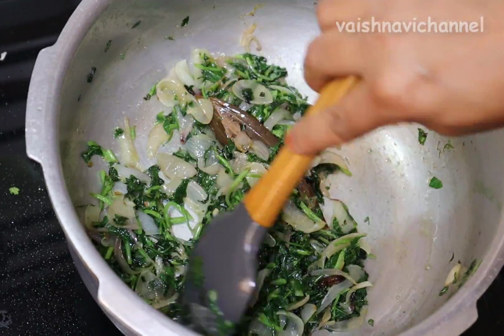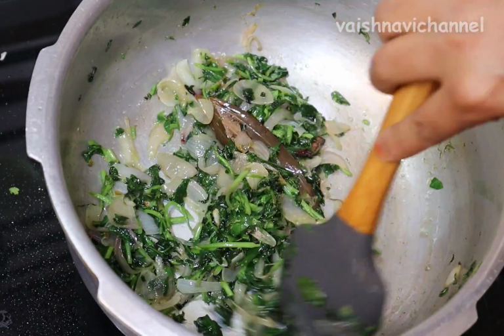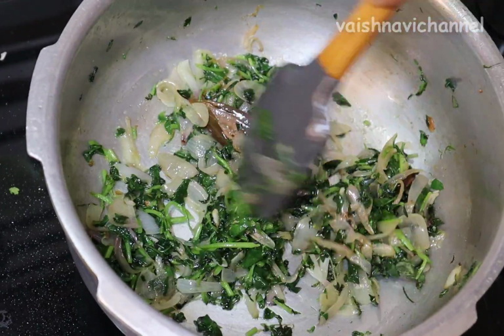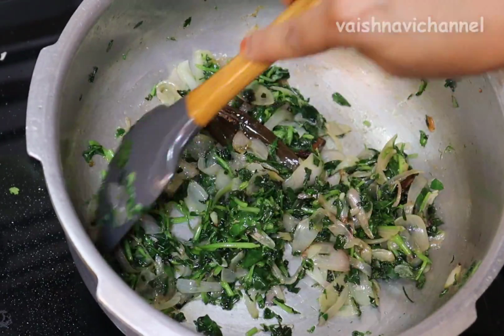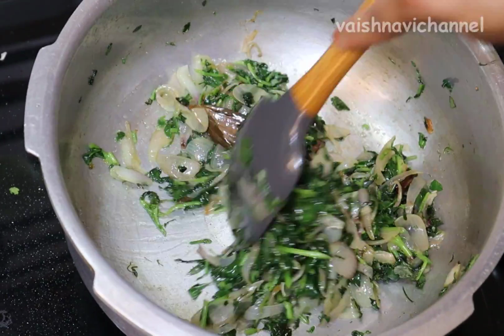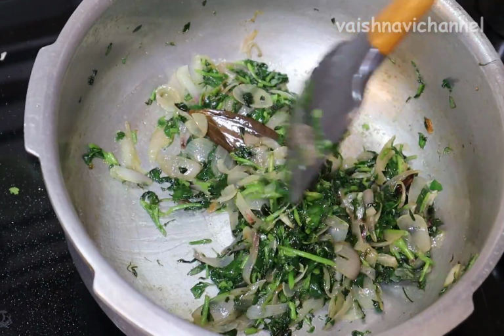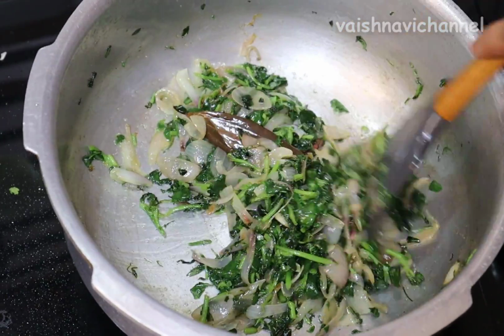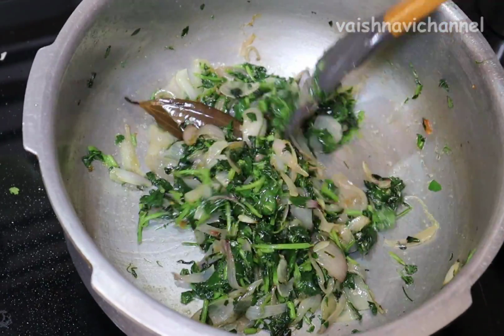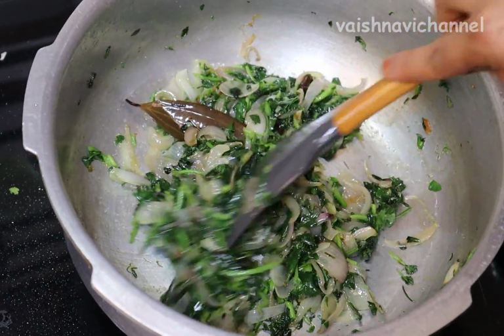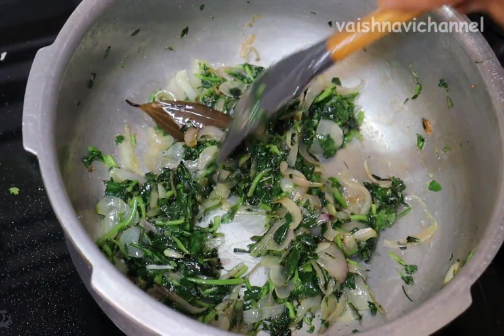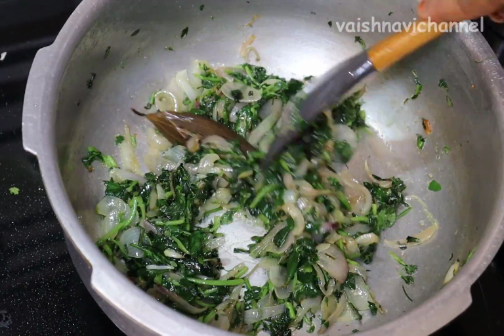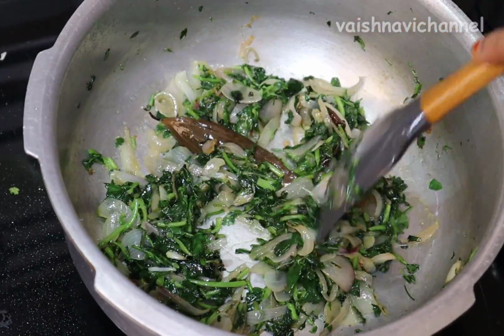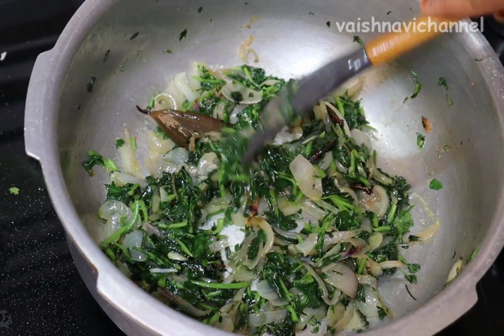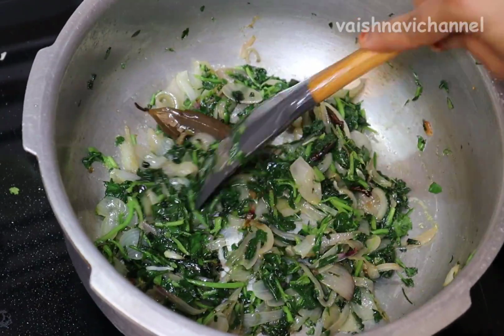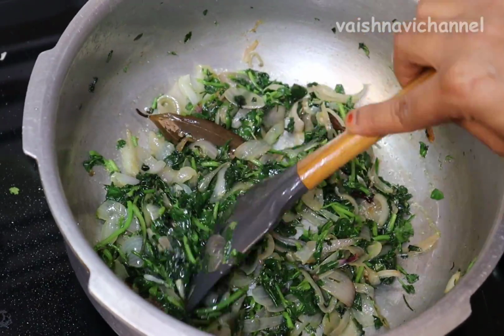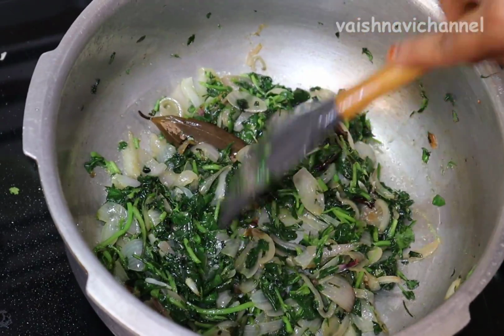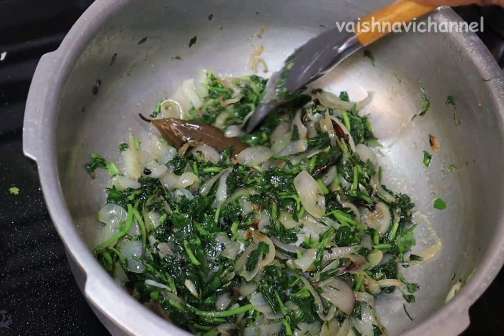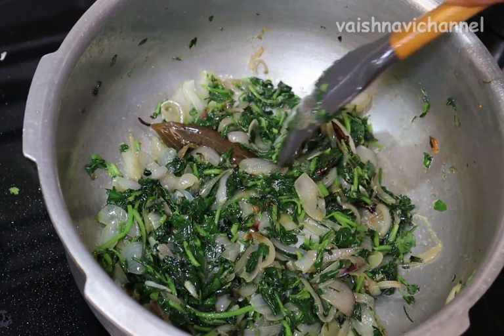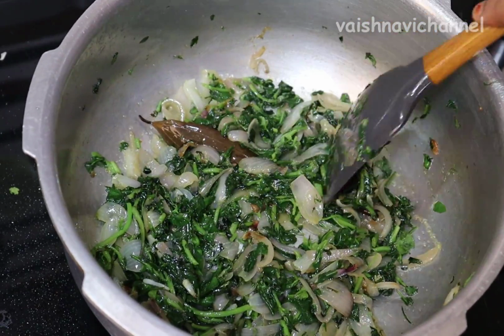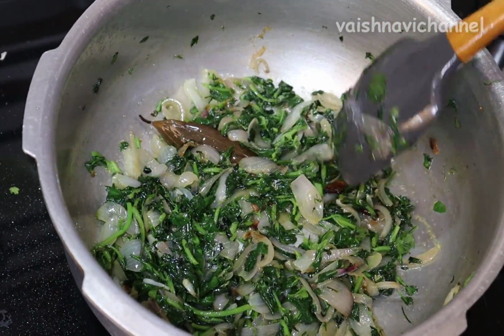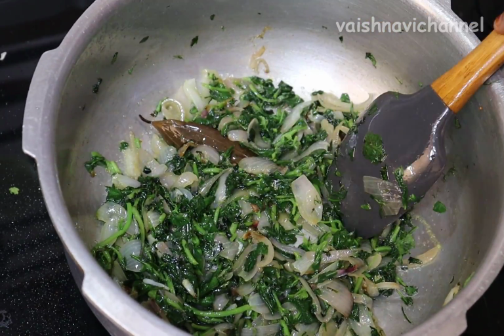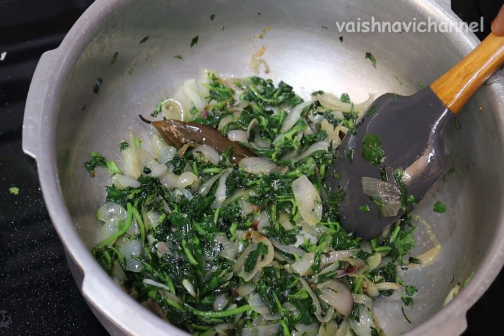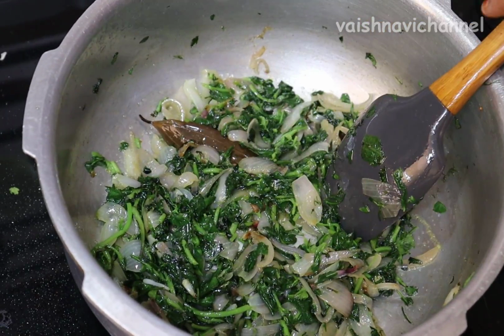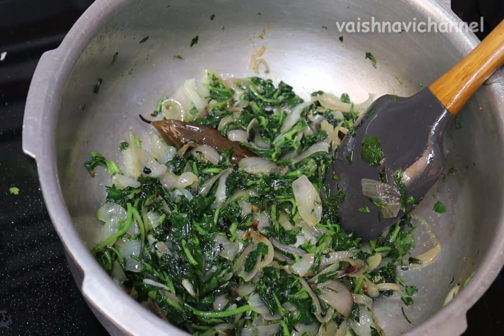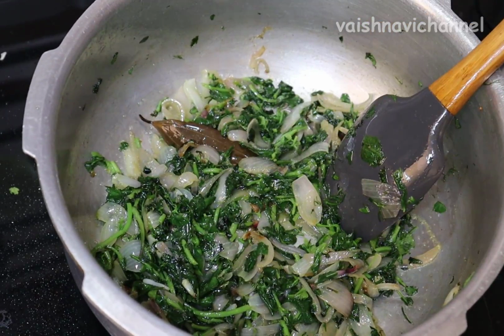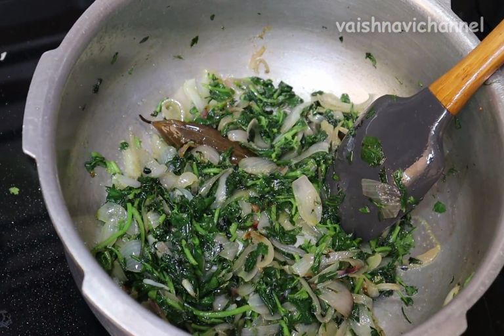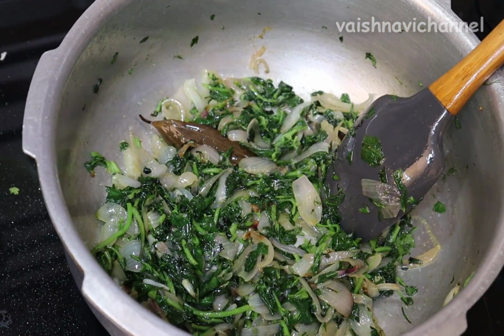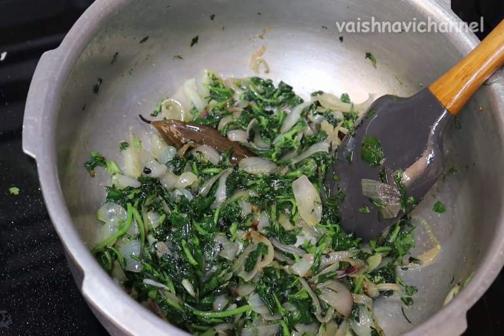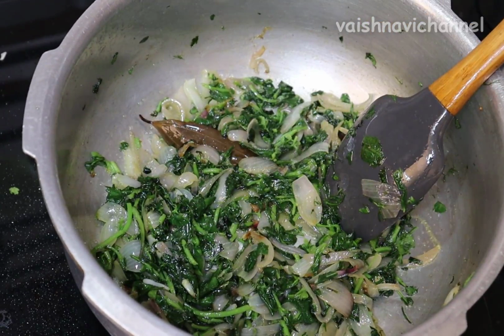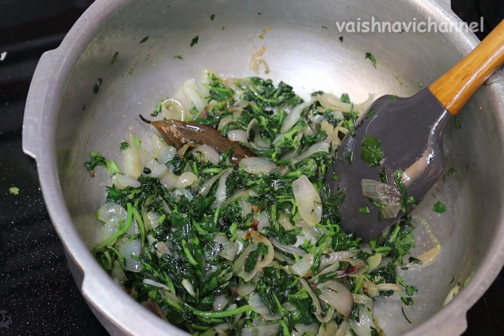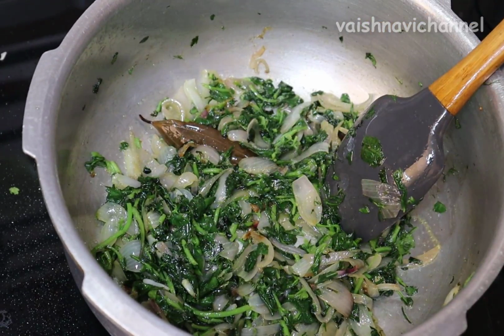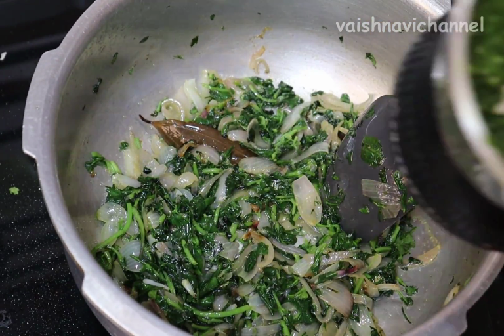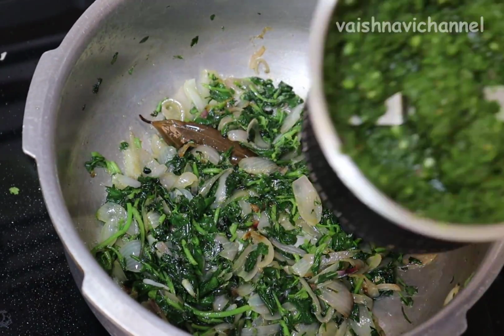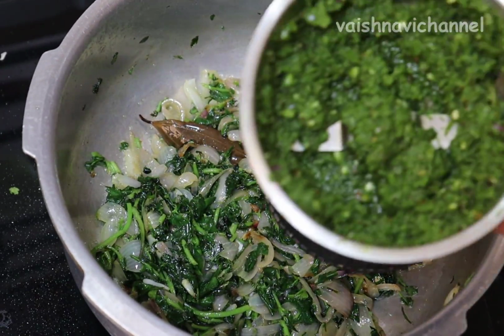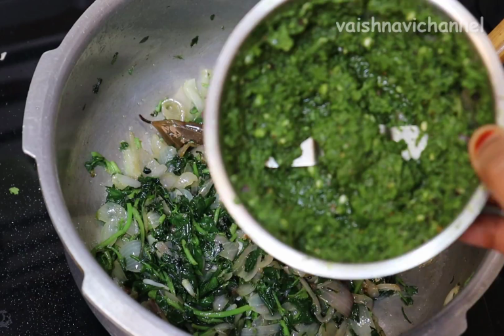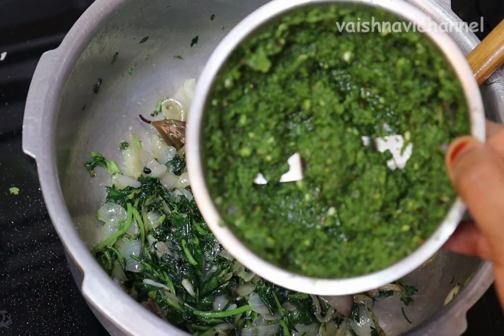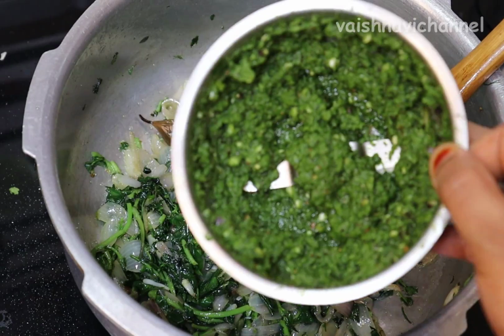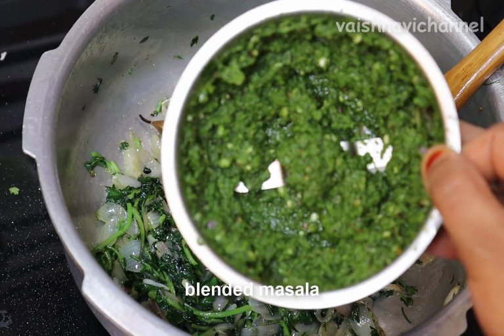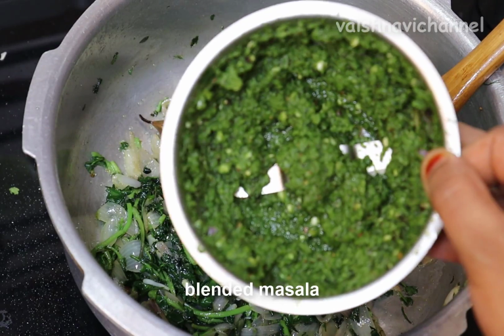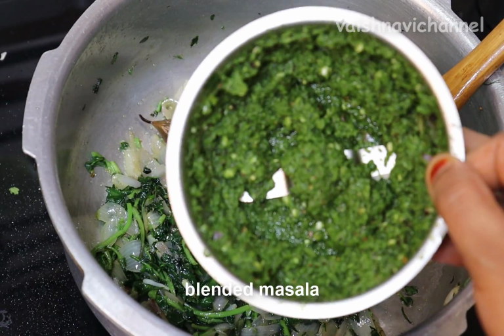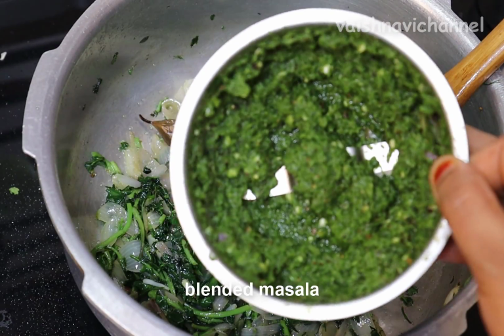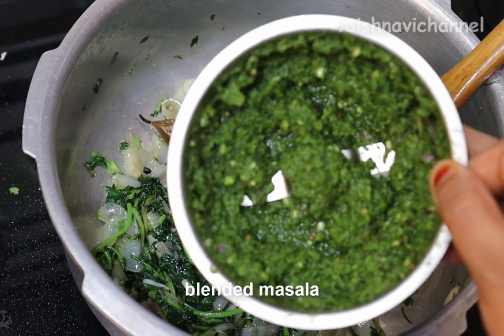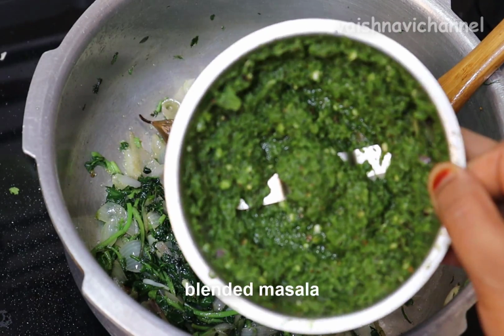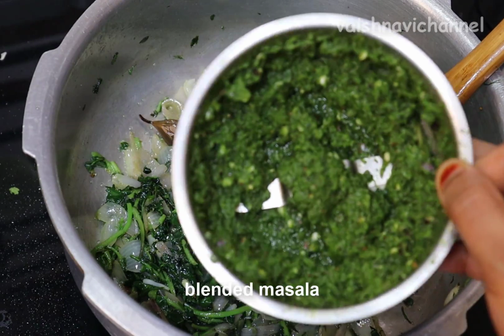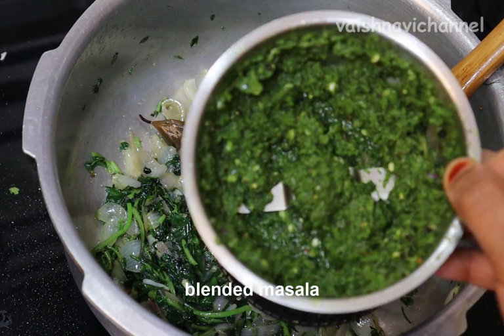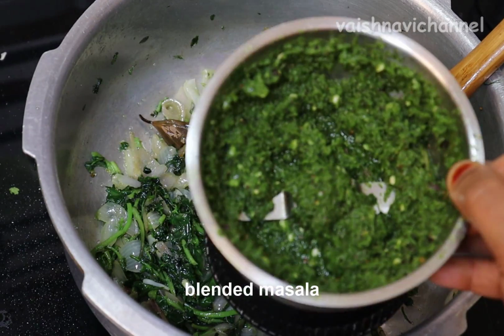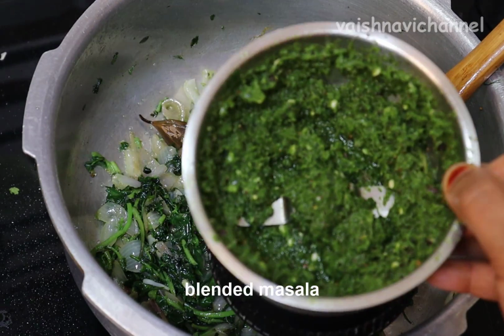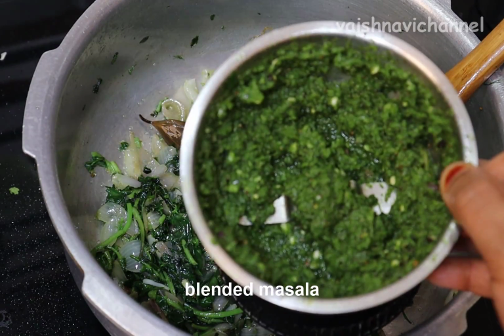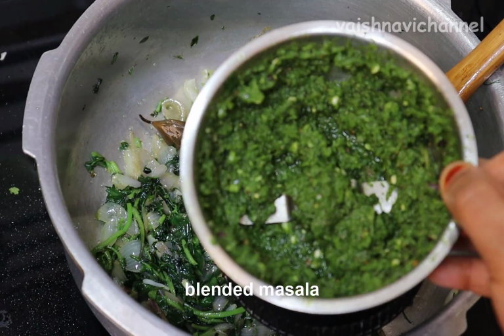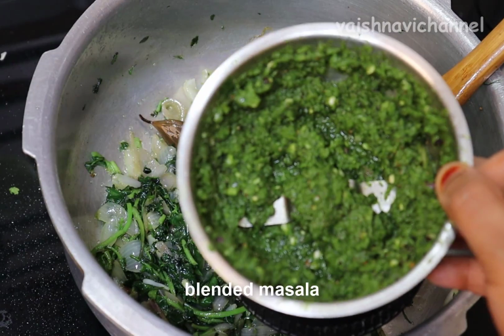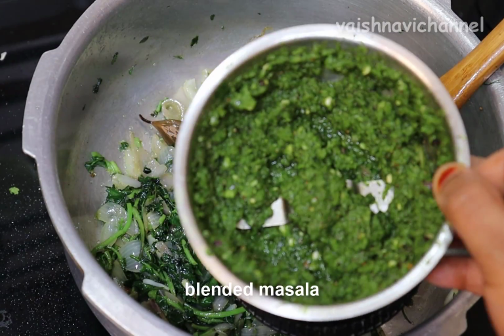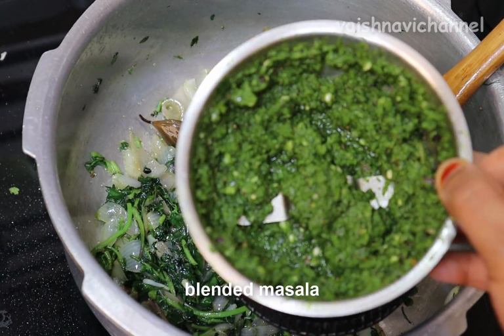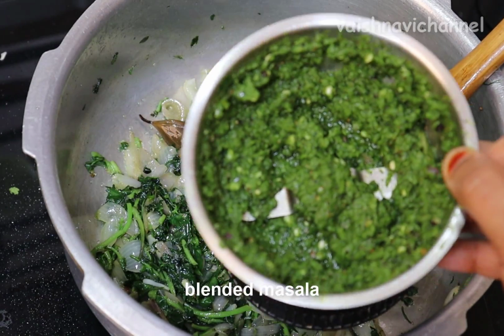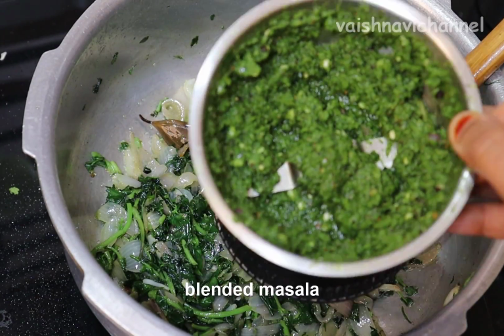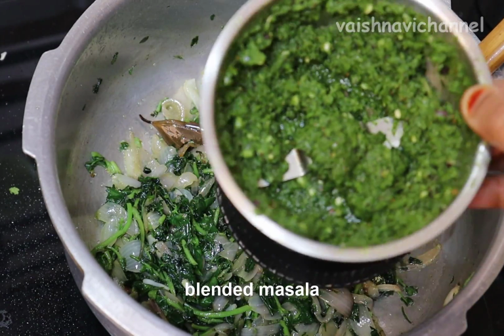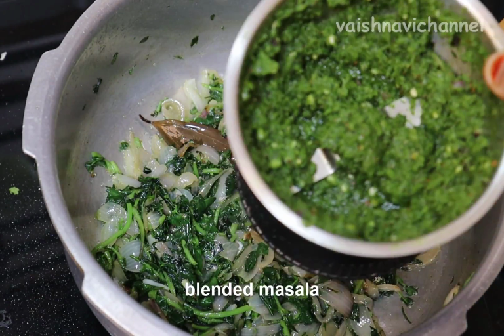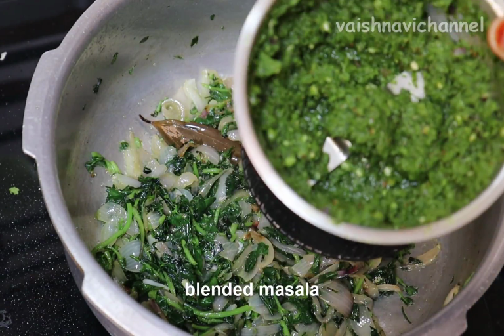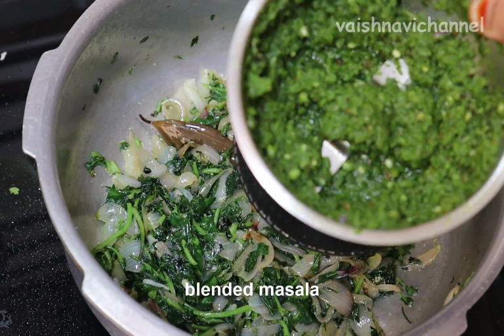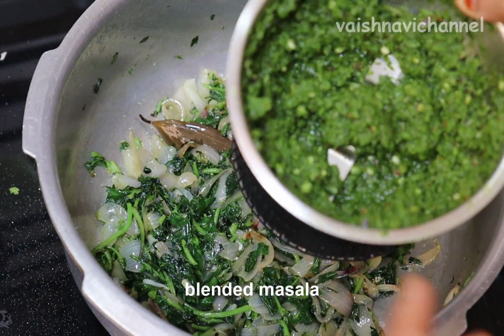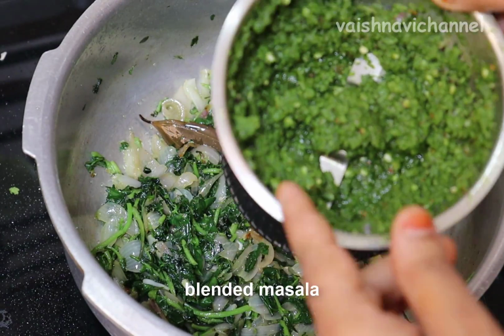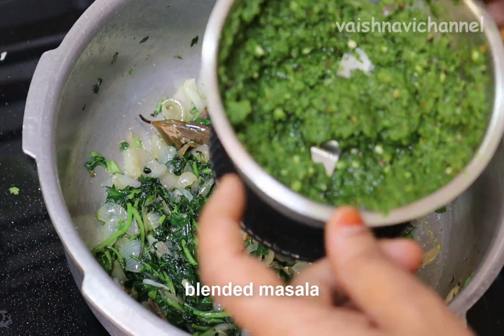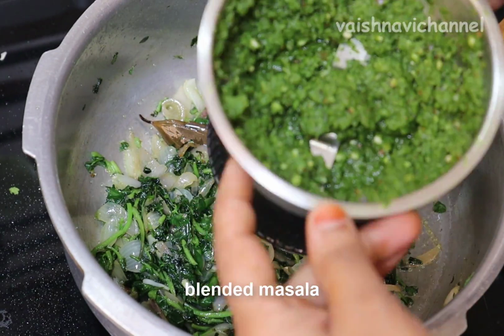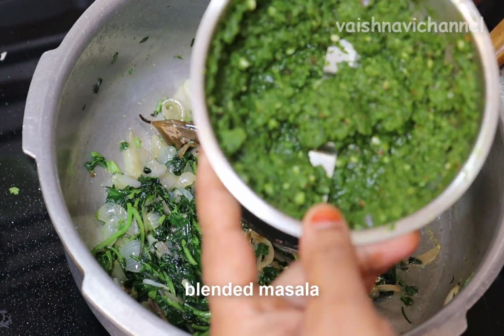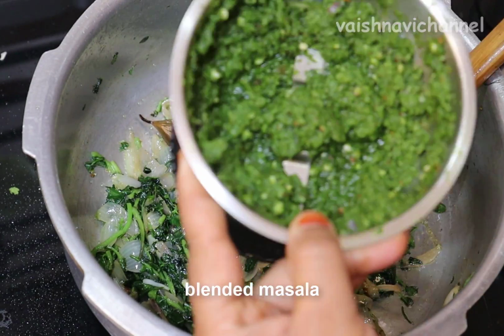When it's done, fry it. Don't fry it with pink color. Let's fry it here. Add a little green sauce.